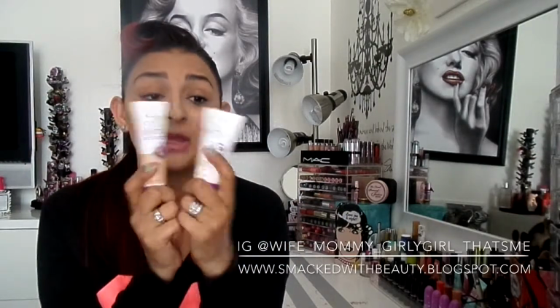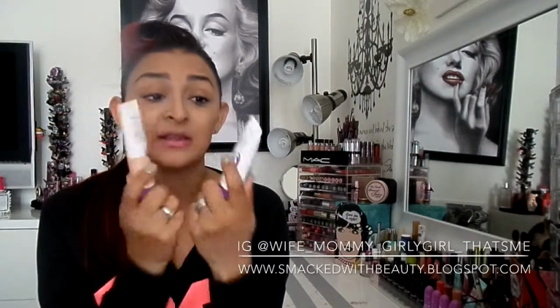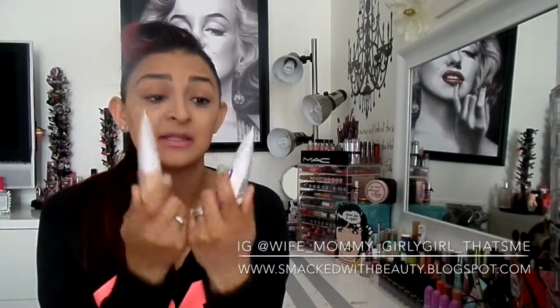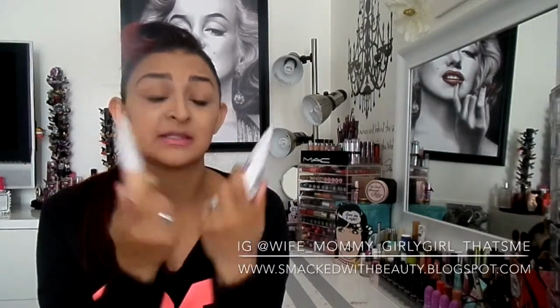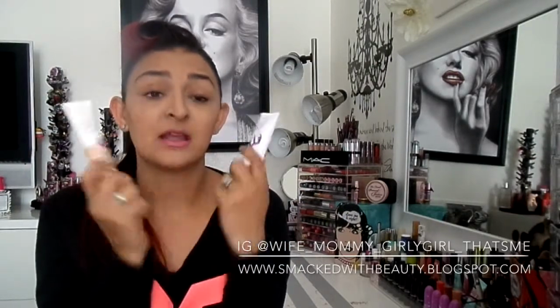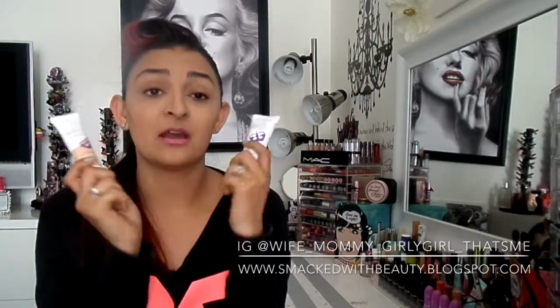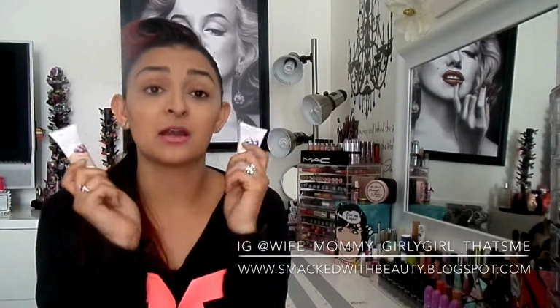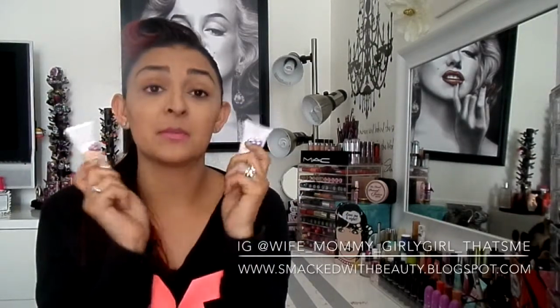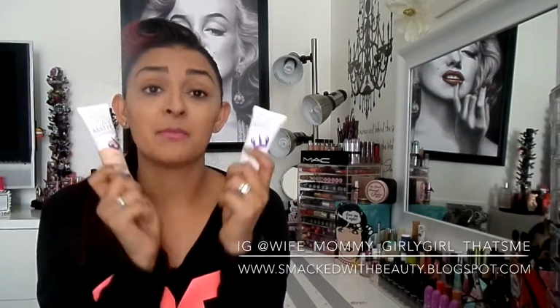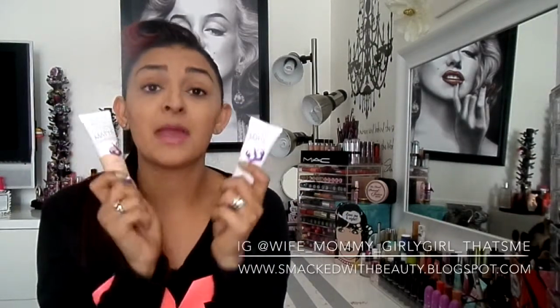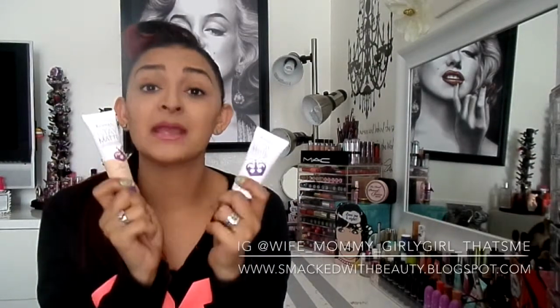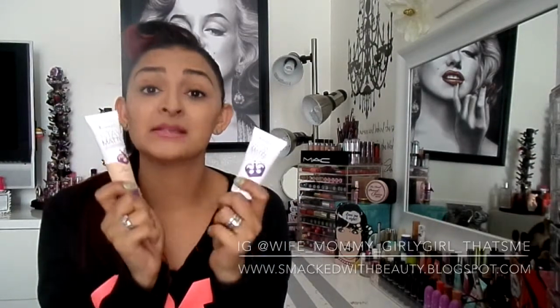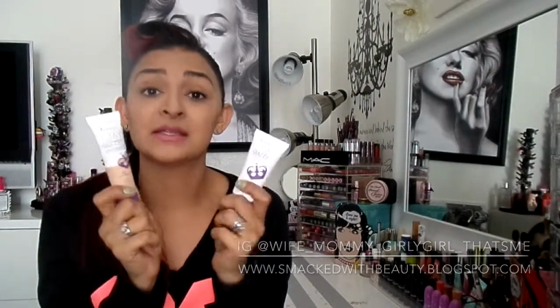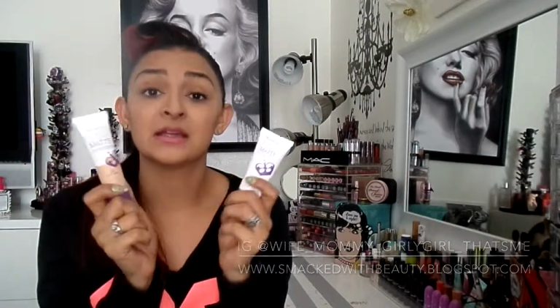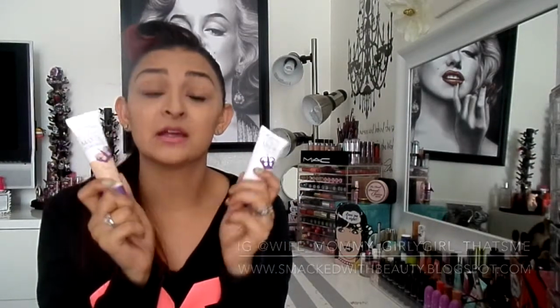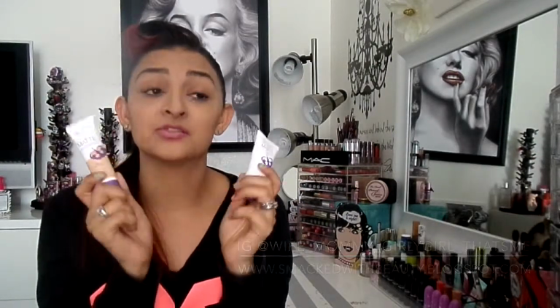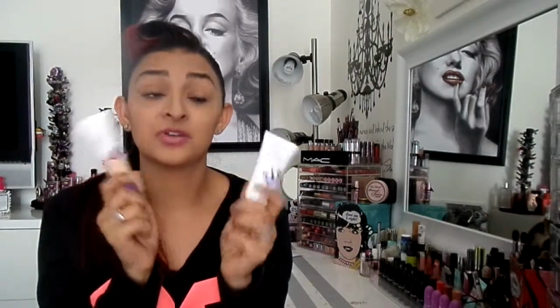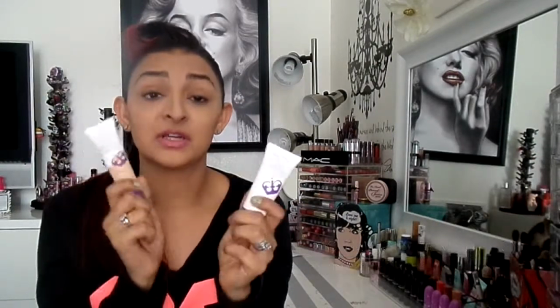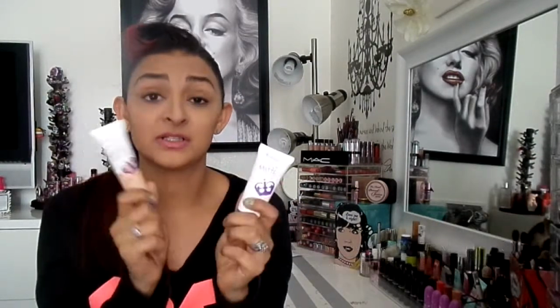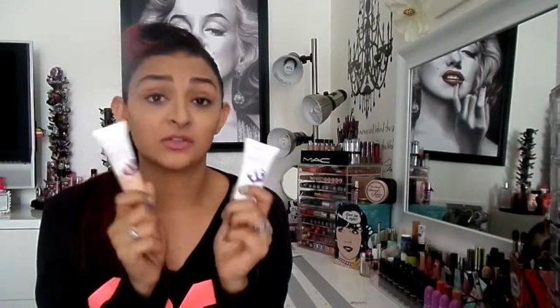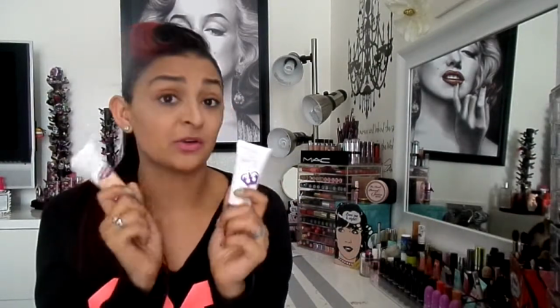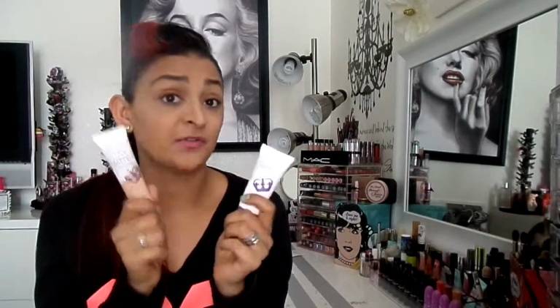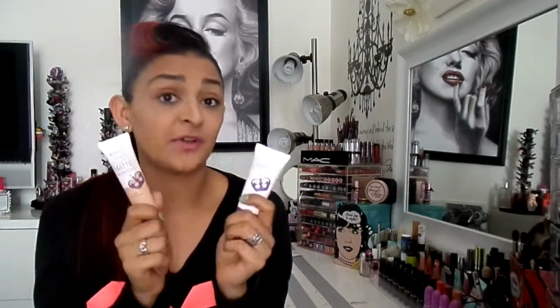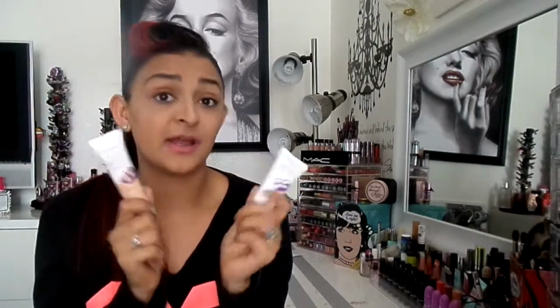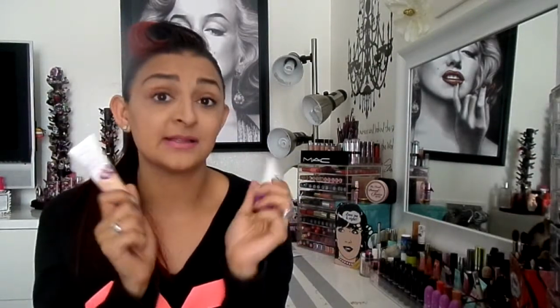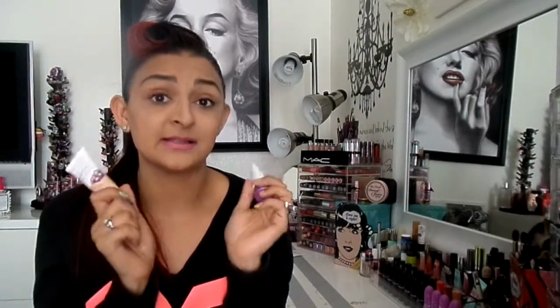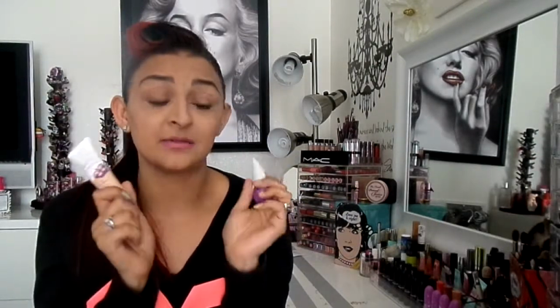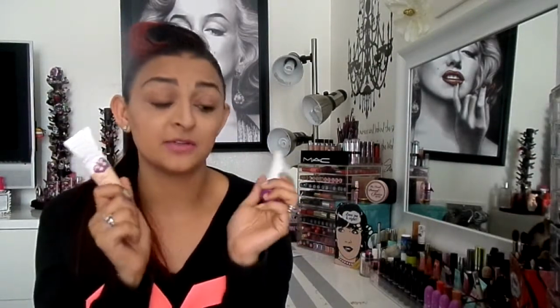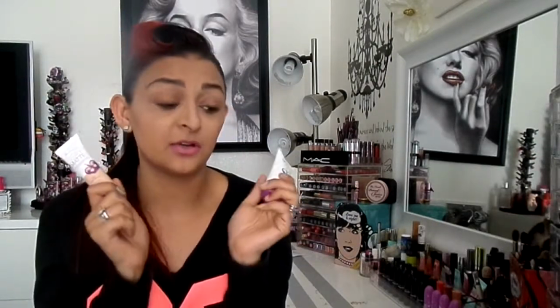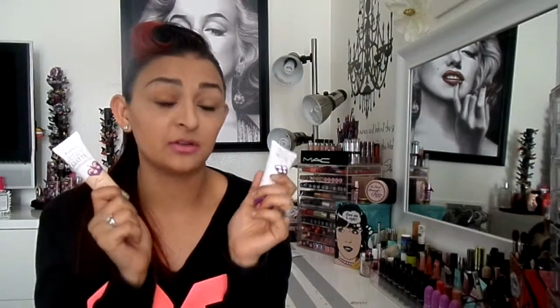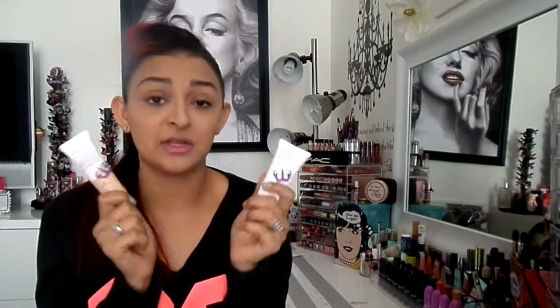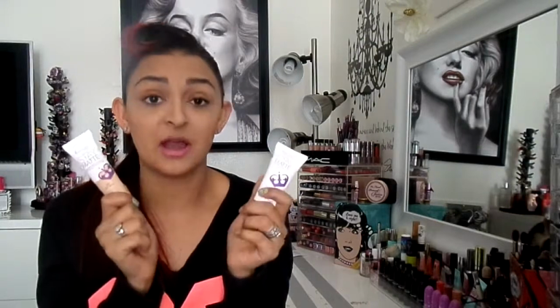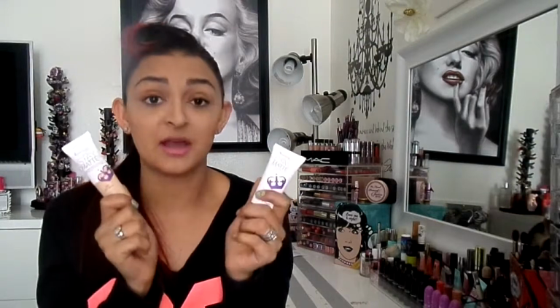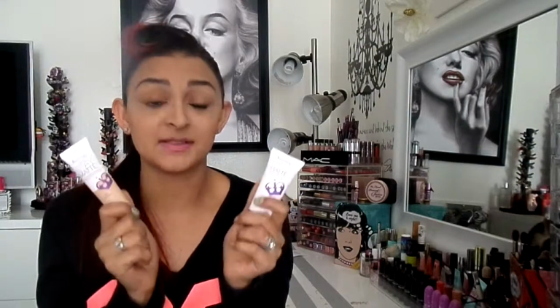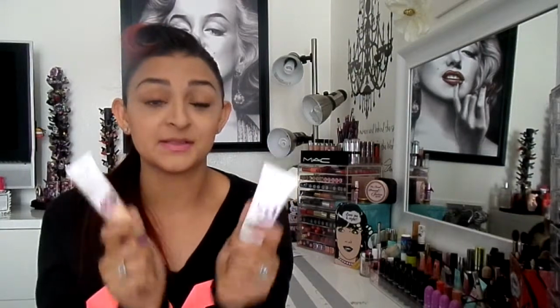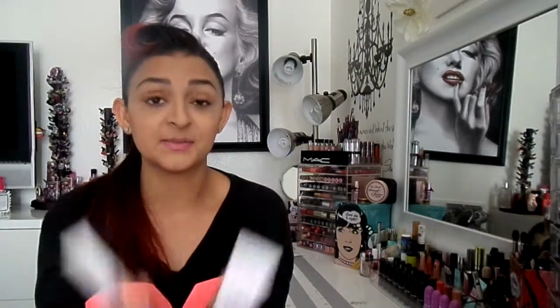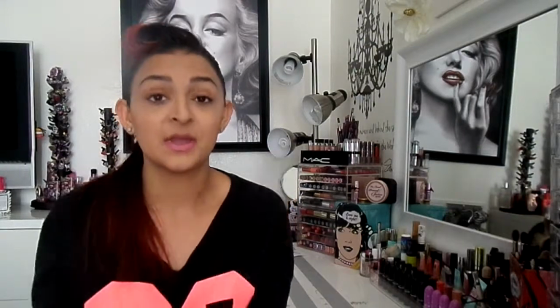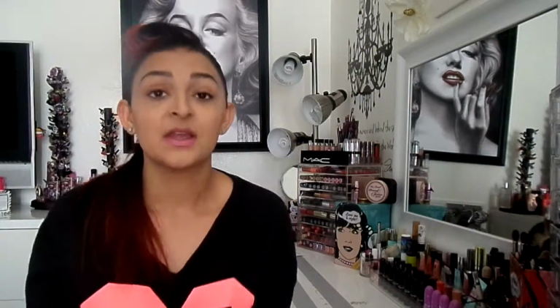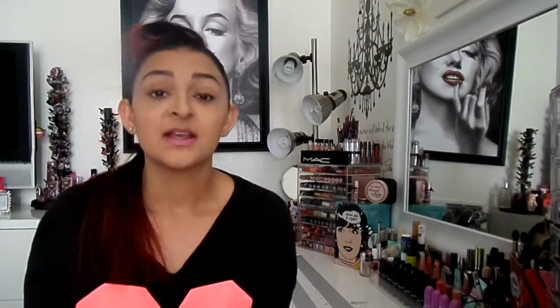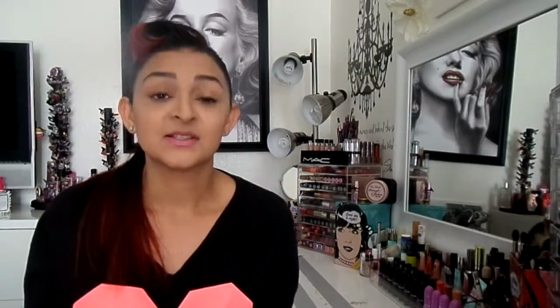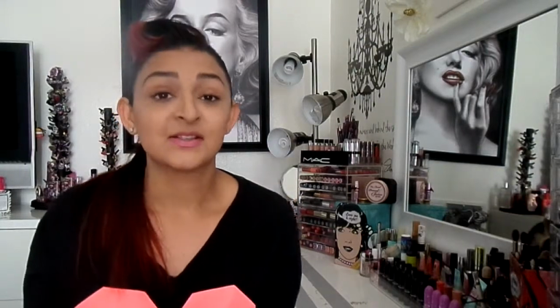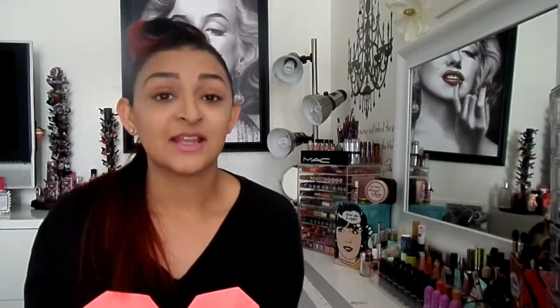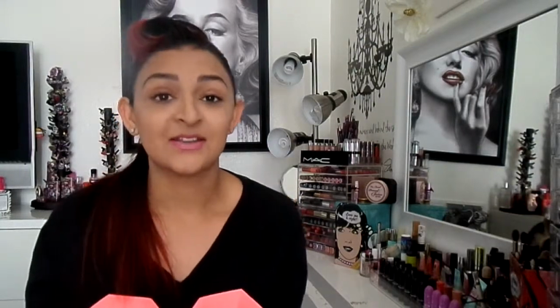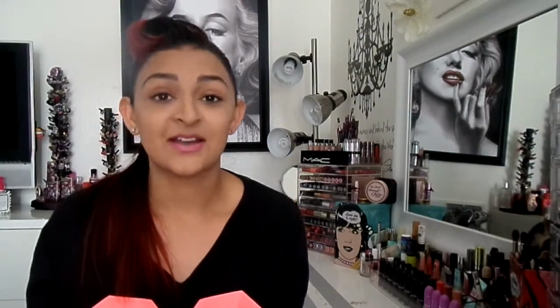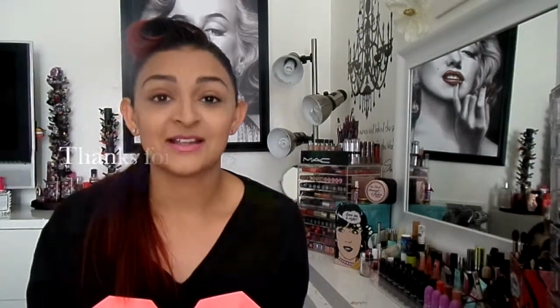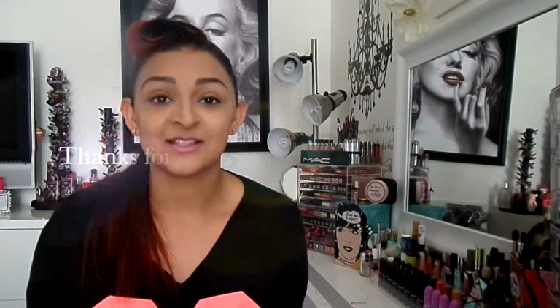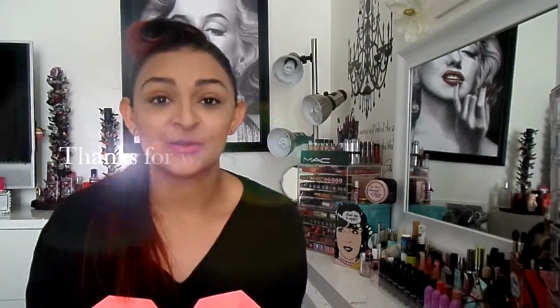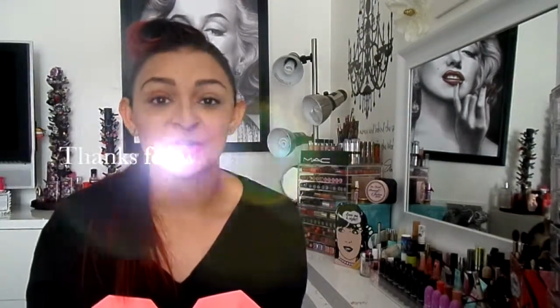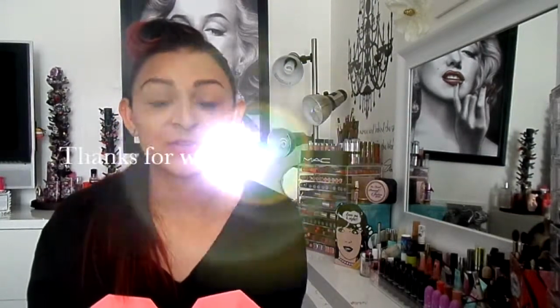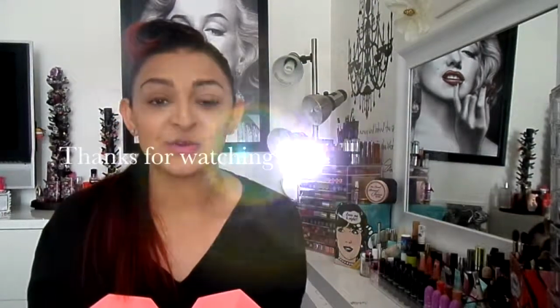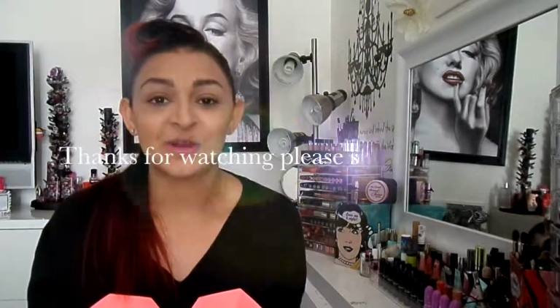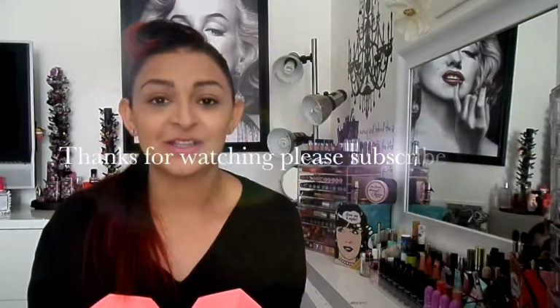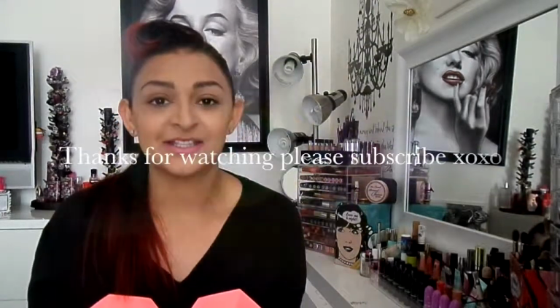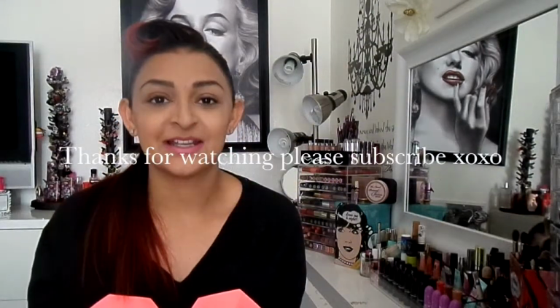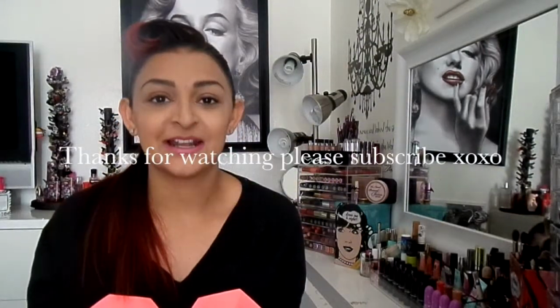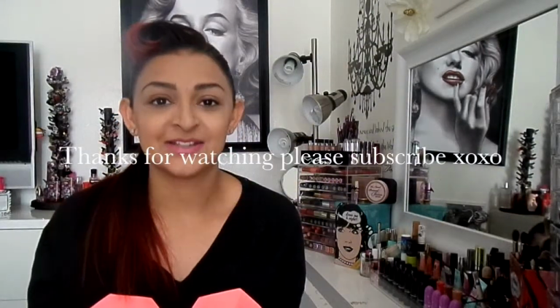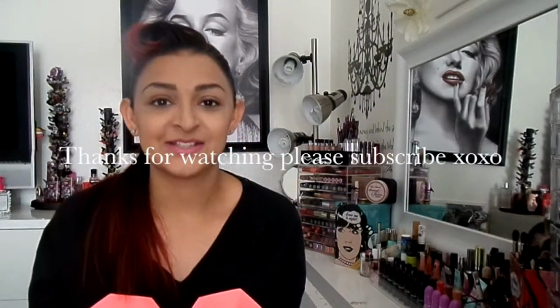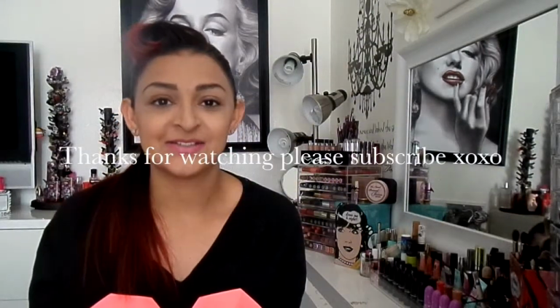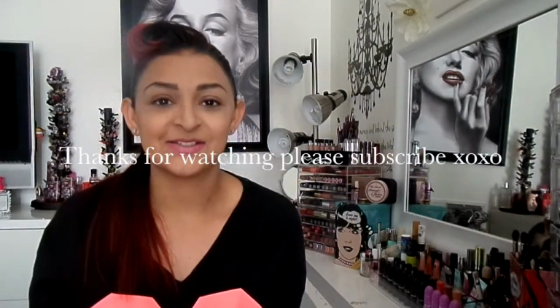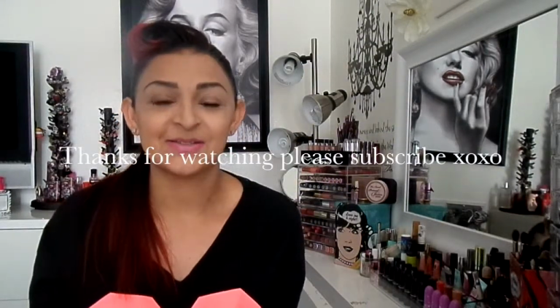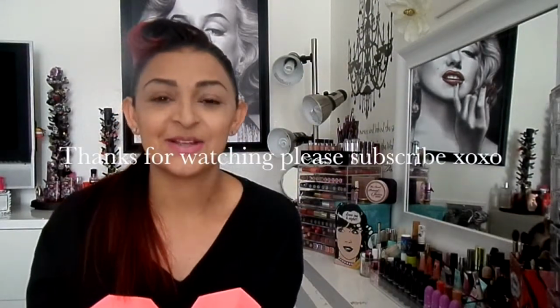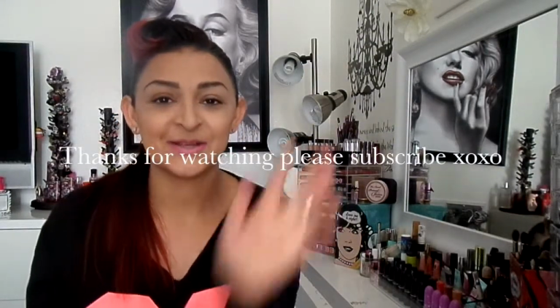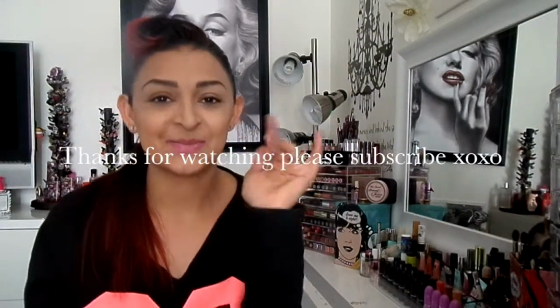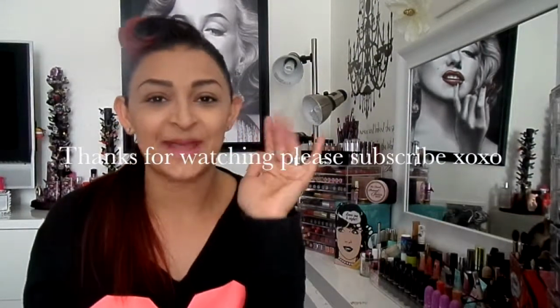I hope this was helpful. I really do recommend these — they are amazing drugstore finds, totally awesome. Thank you guys so much for watching, and I'll see you soon. Bye!